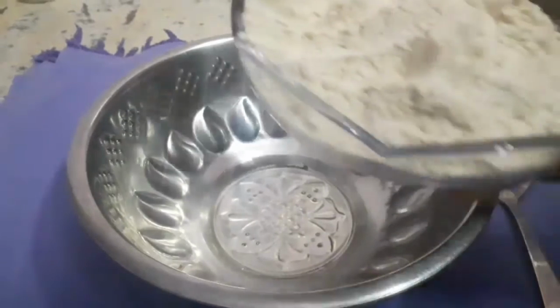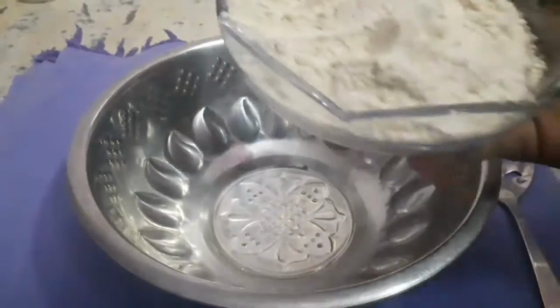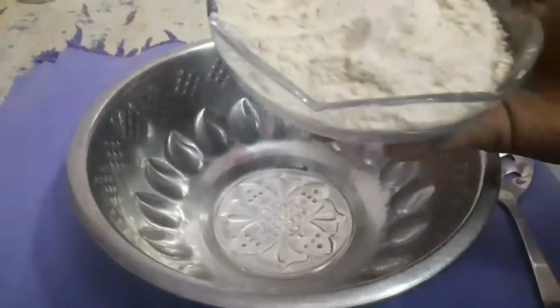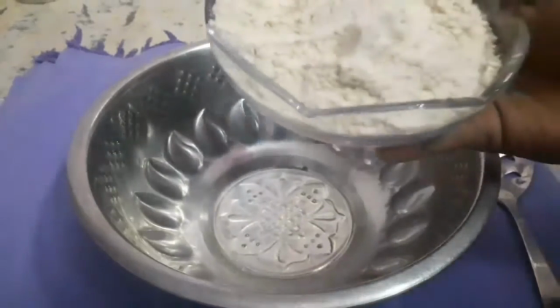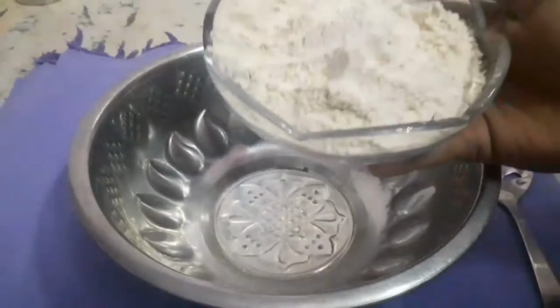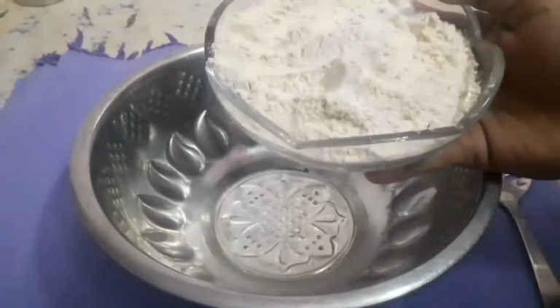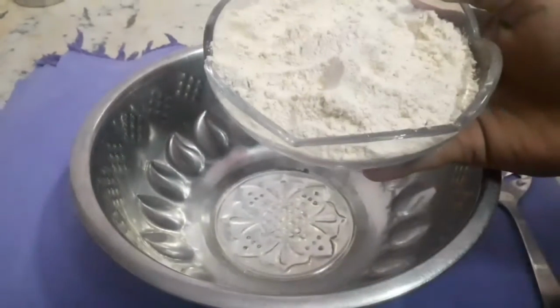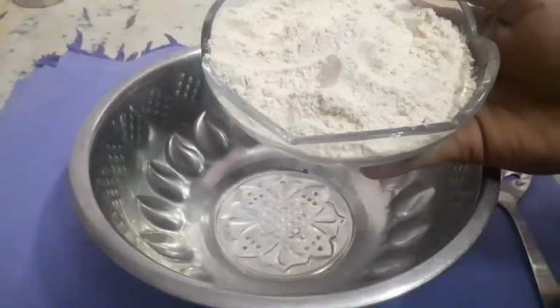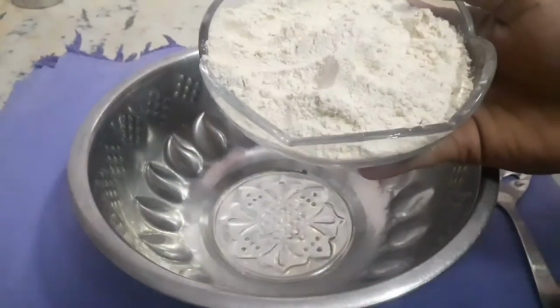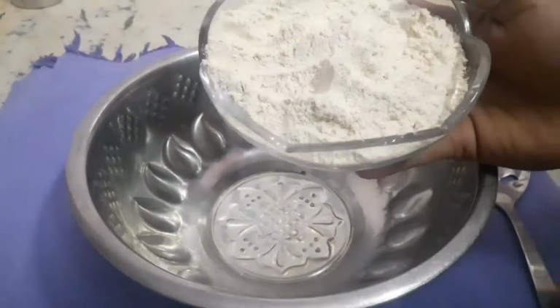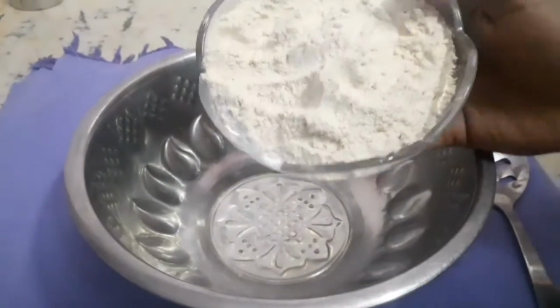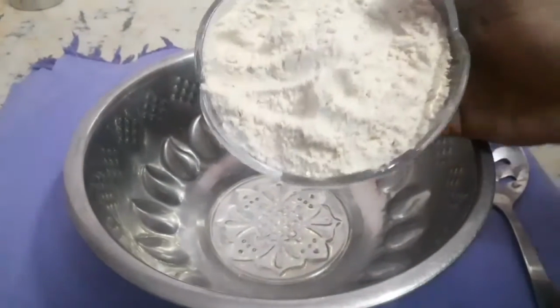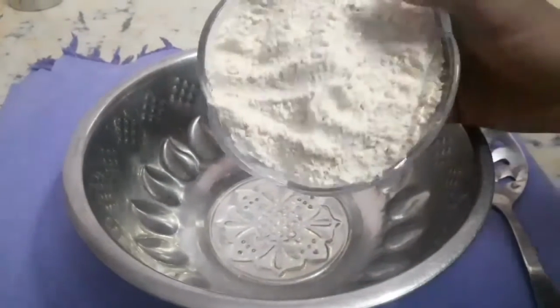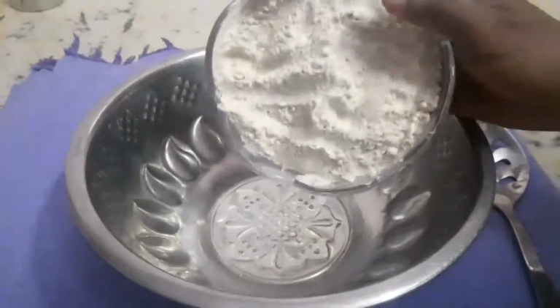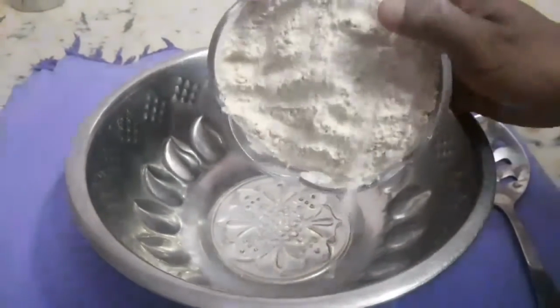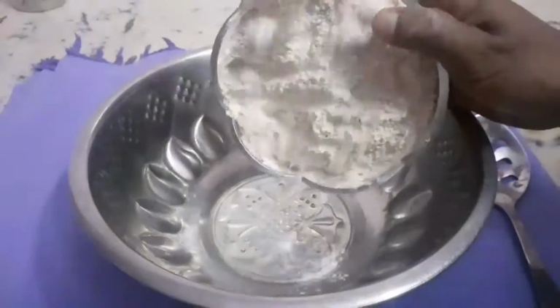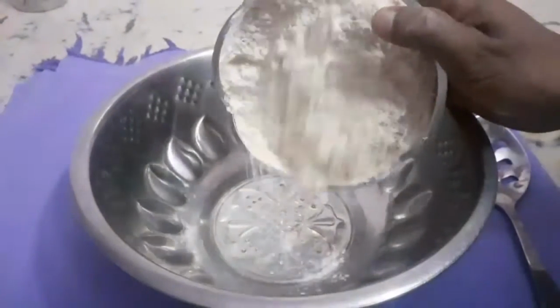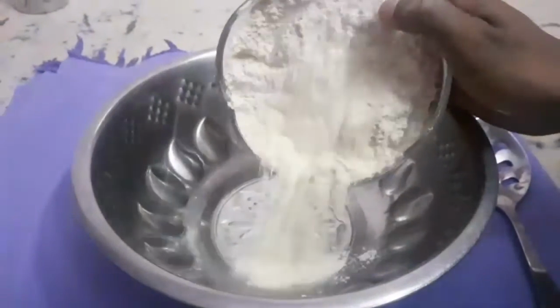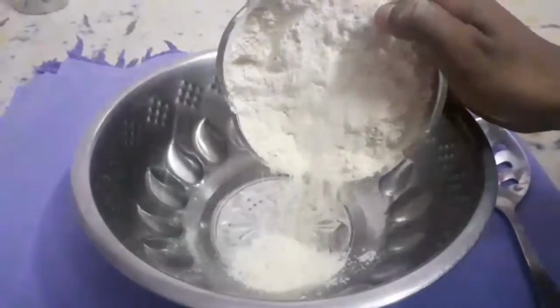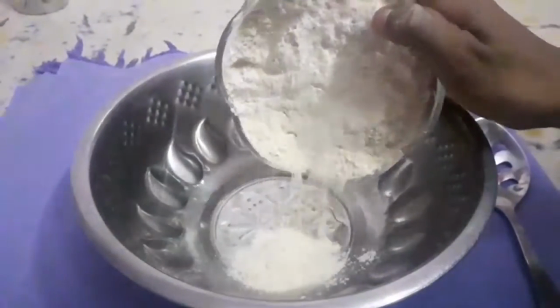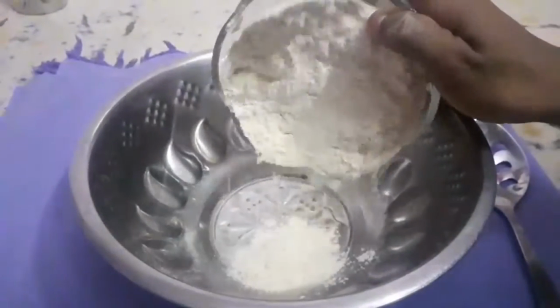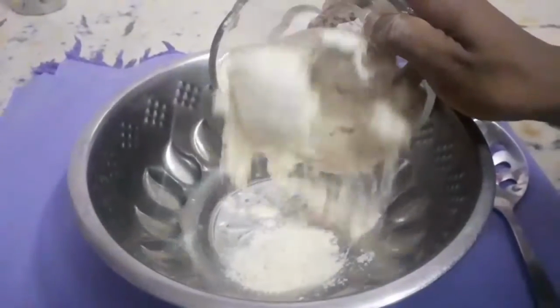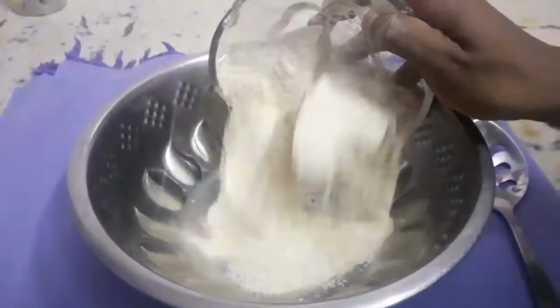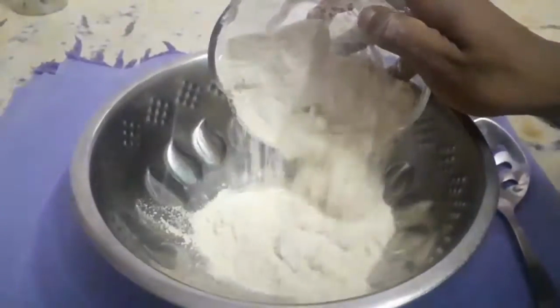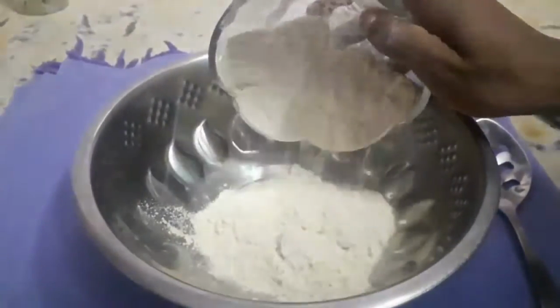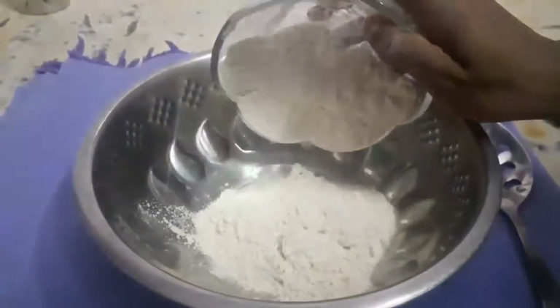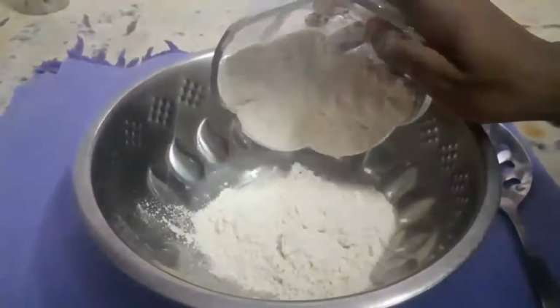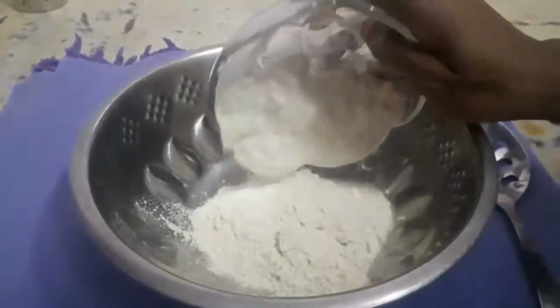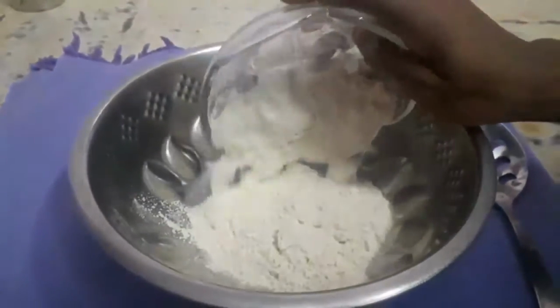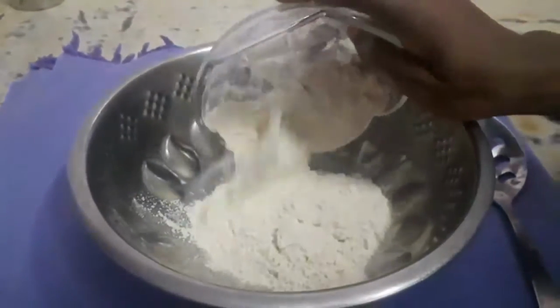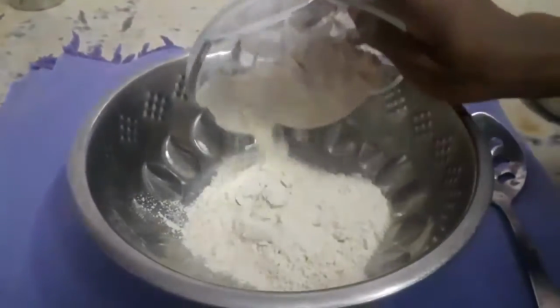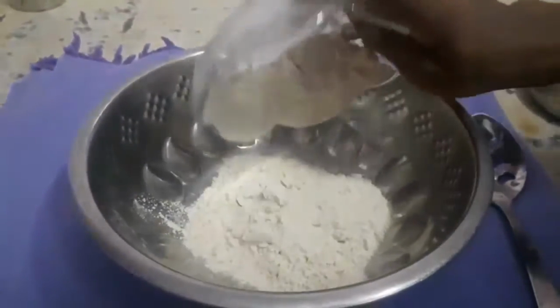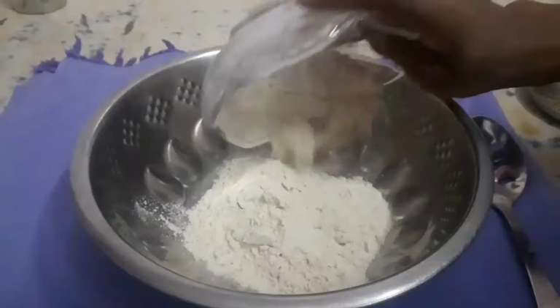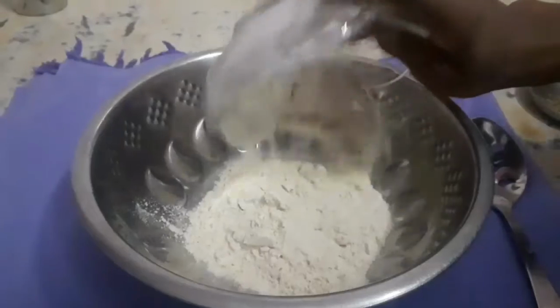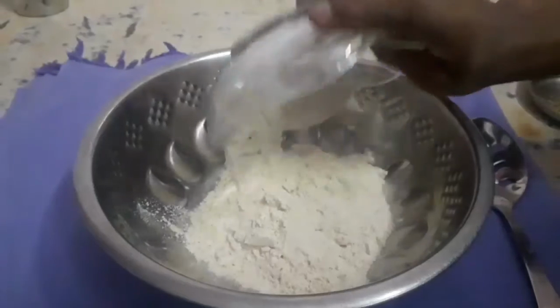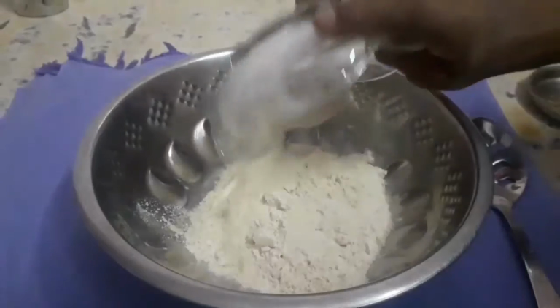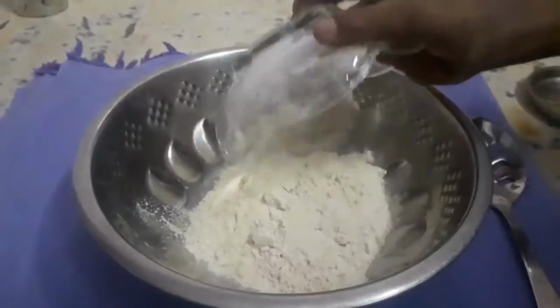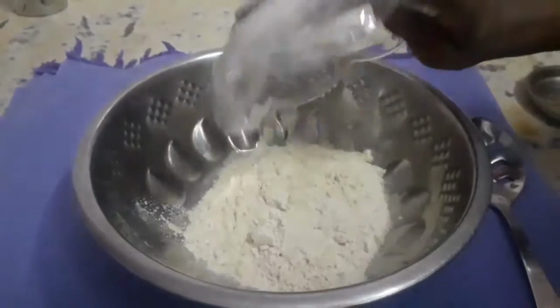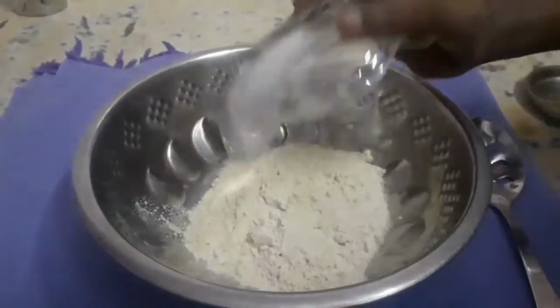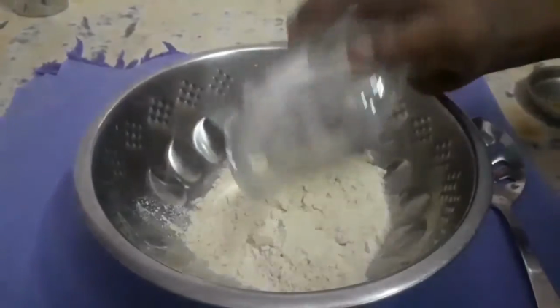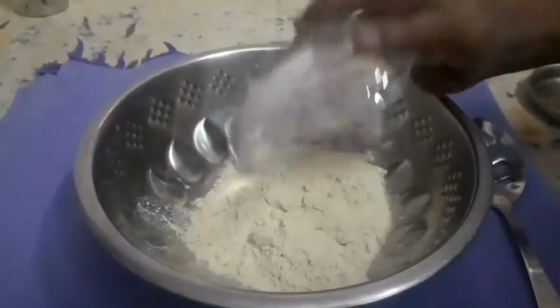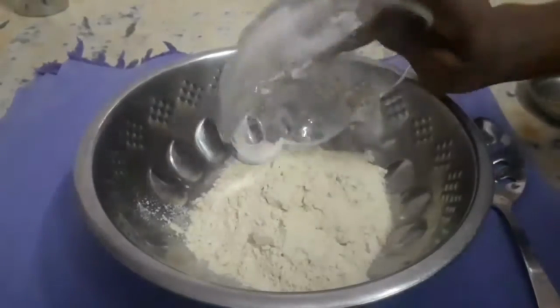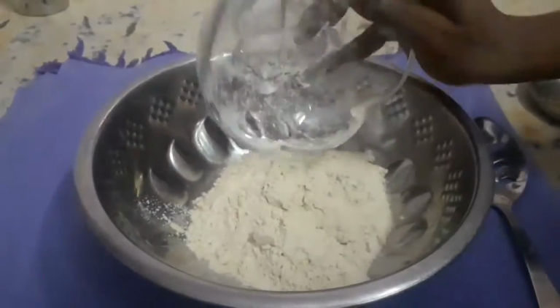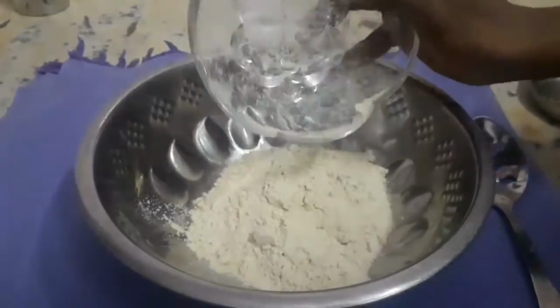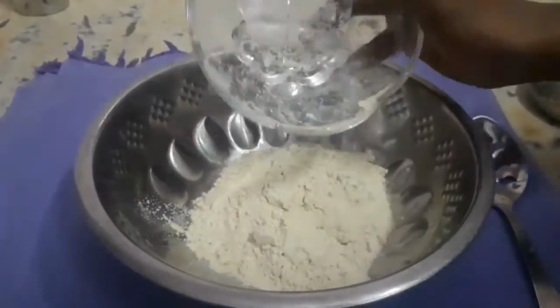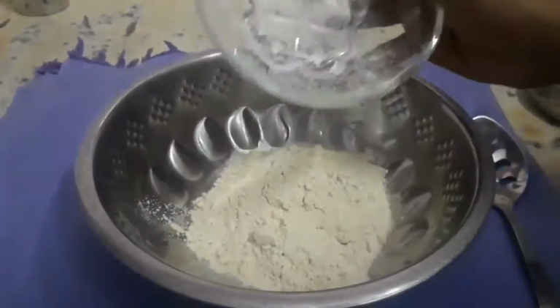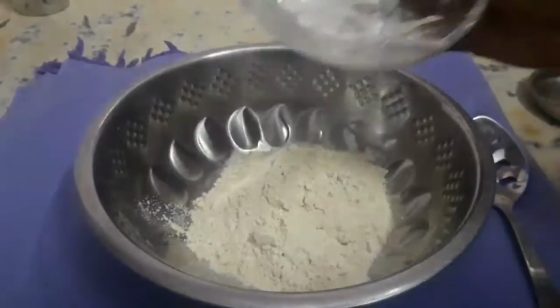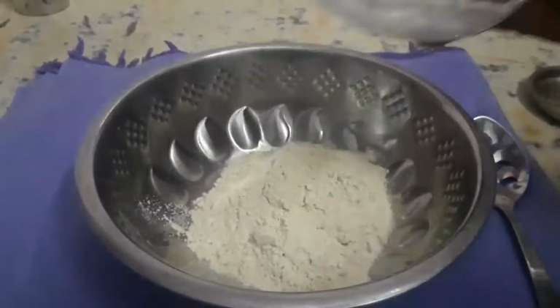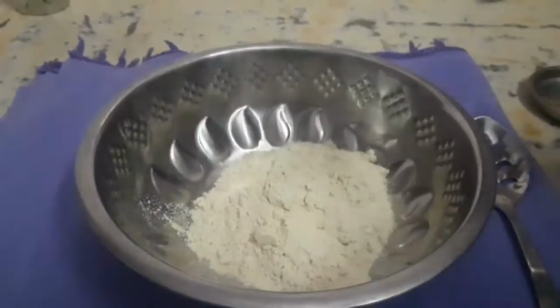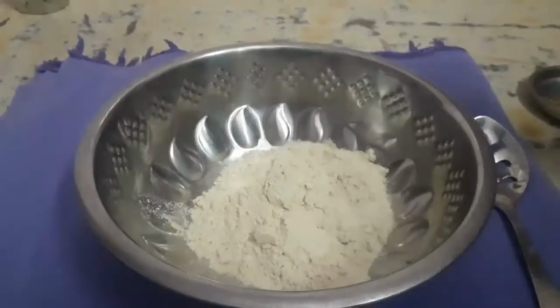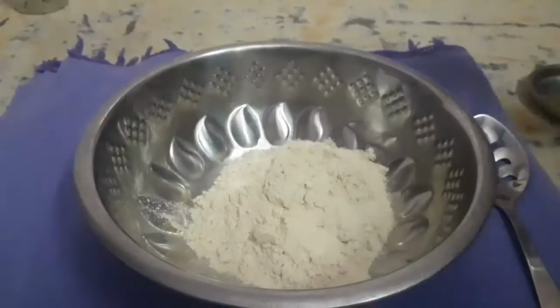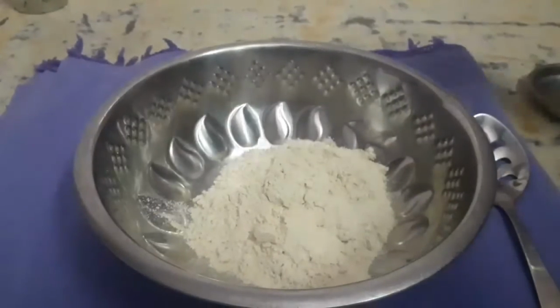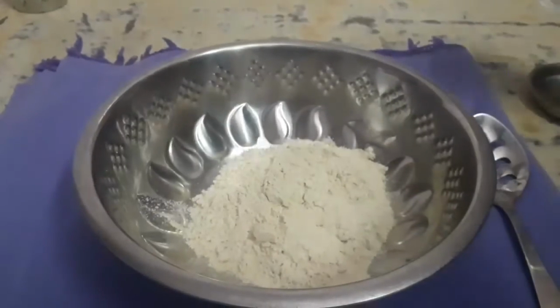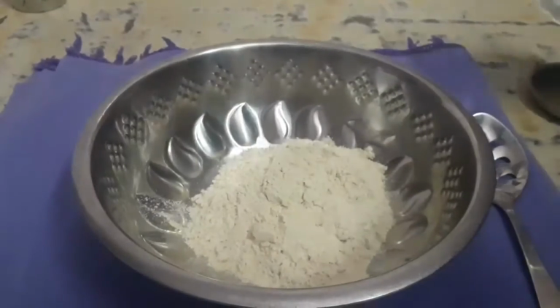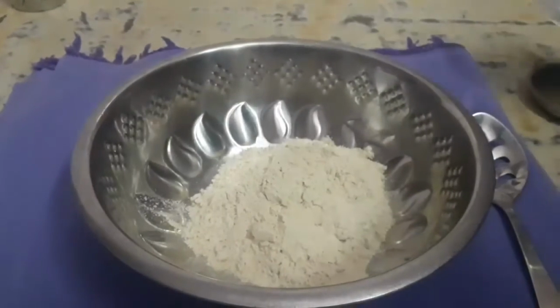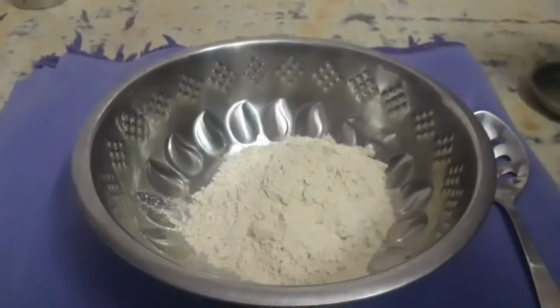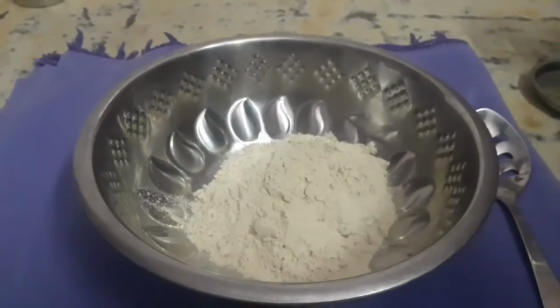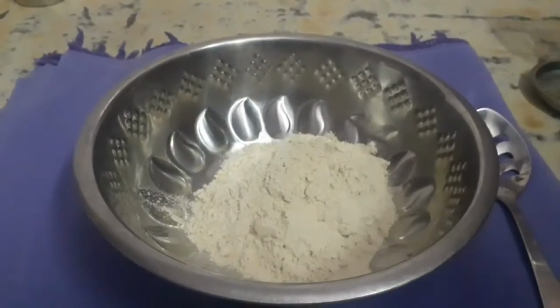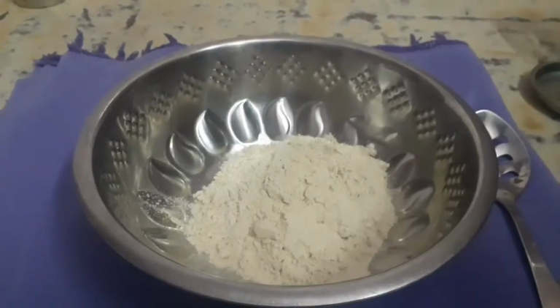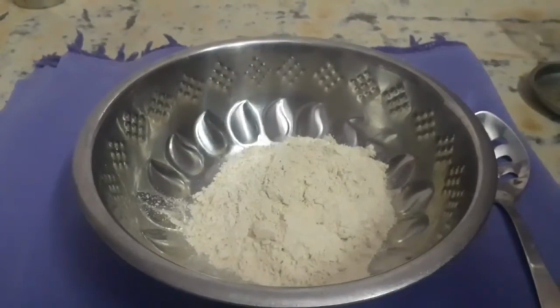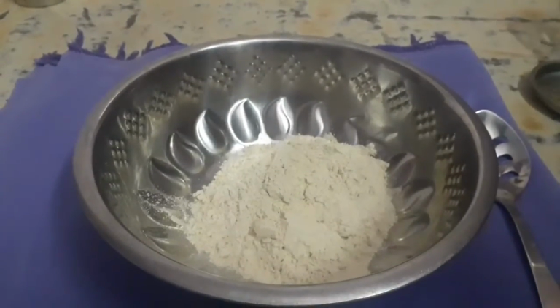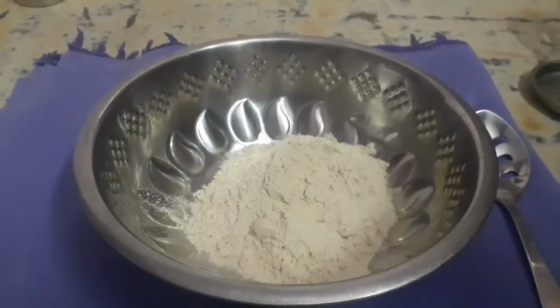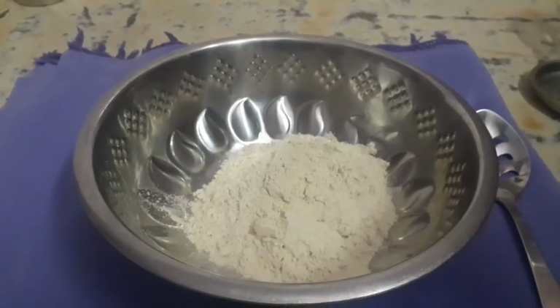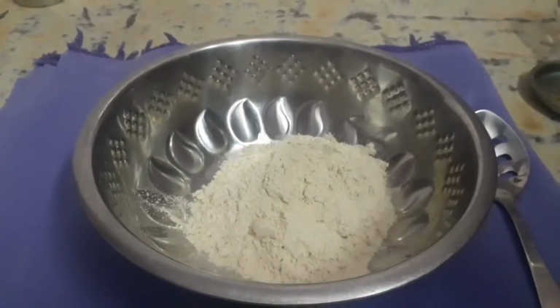First, let's add a cup of chili powder and 1 teaspoon of chili powder.